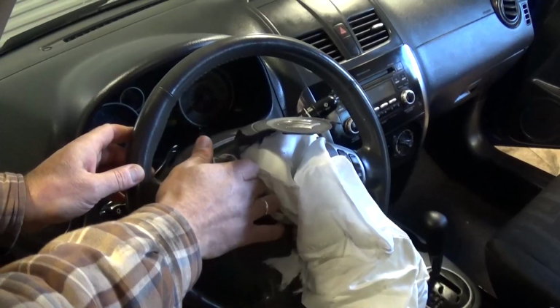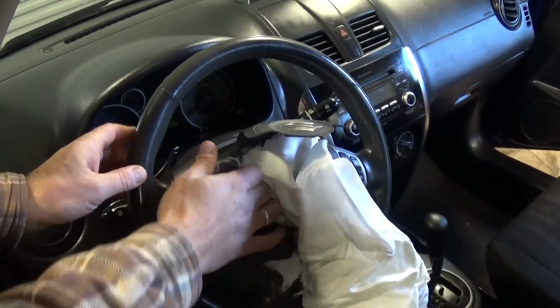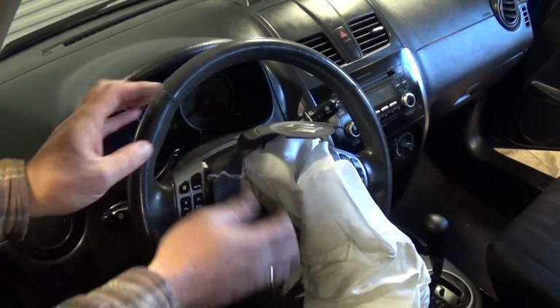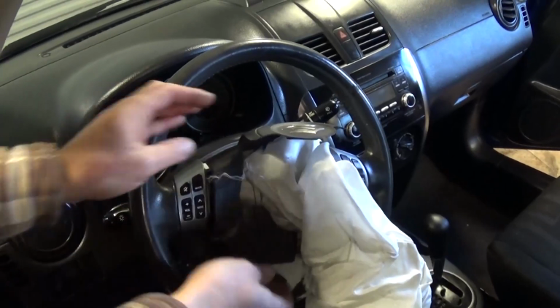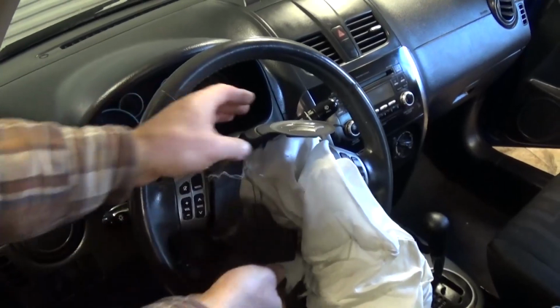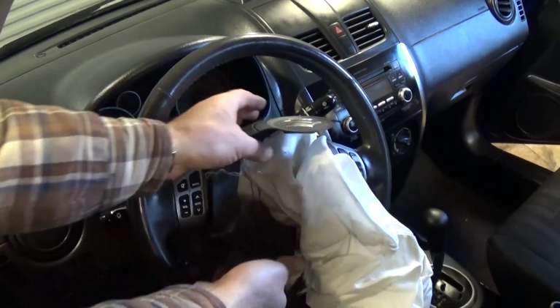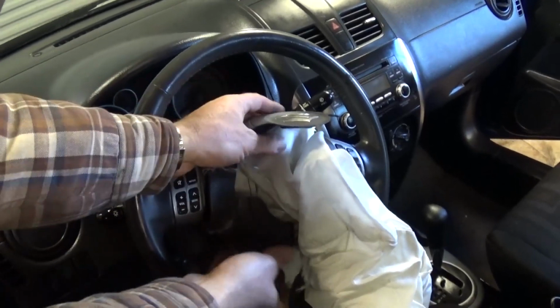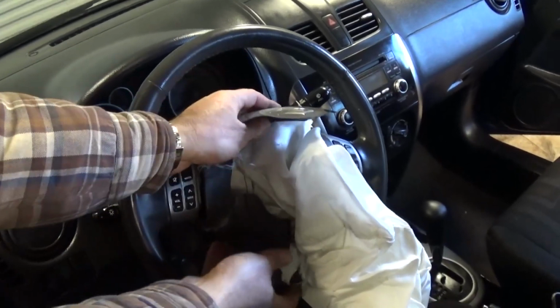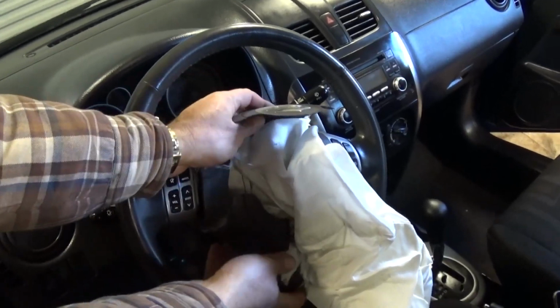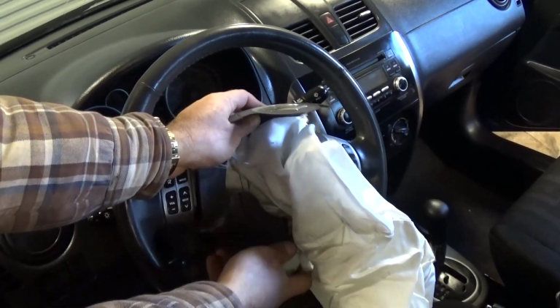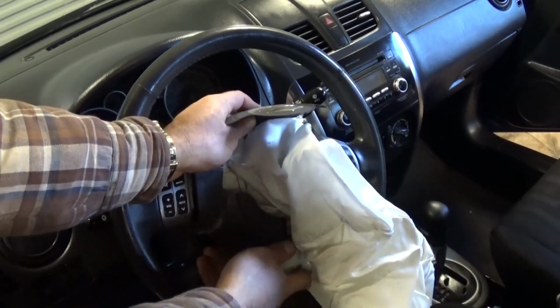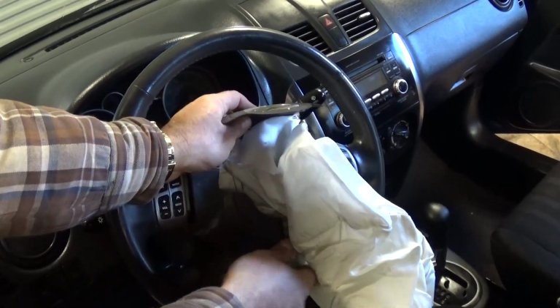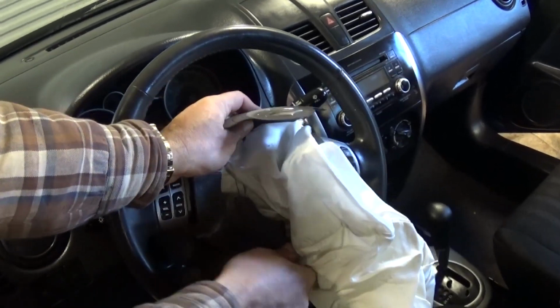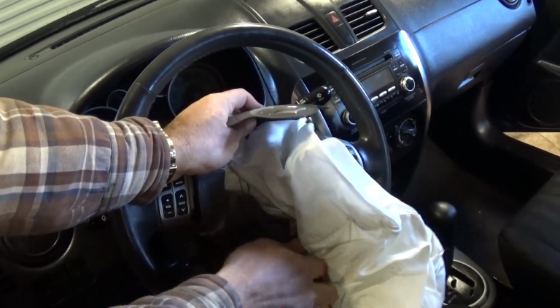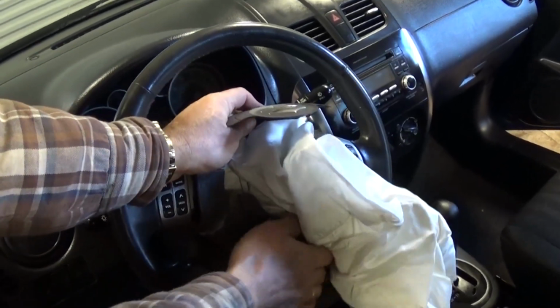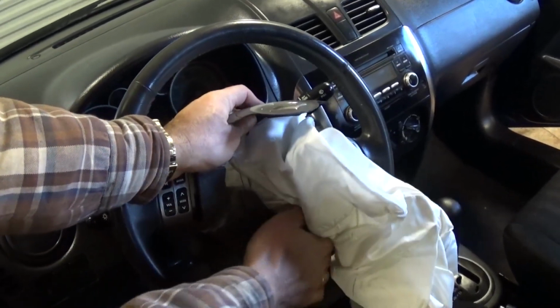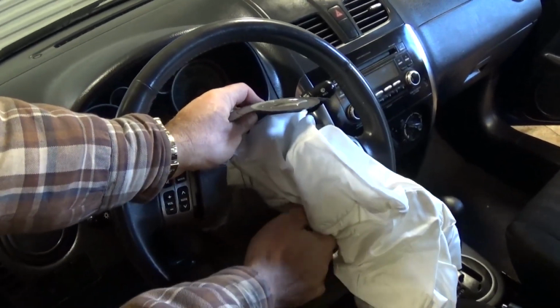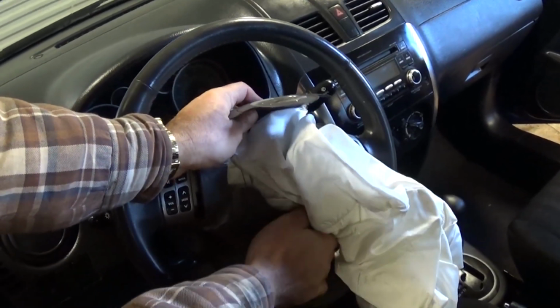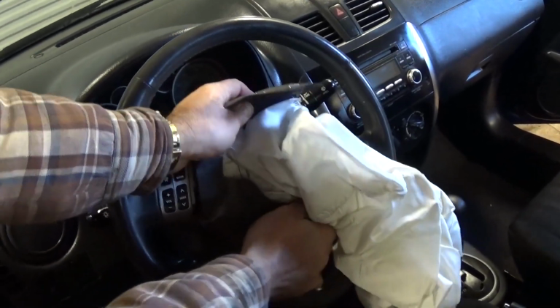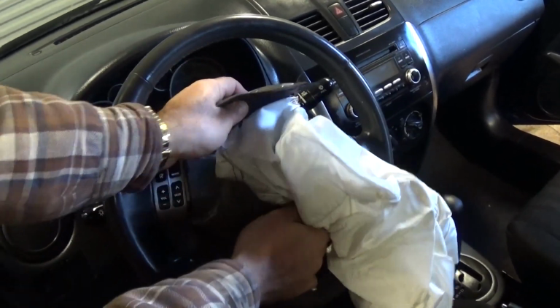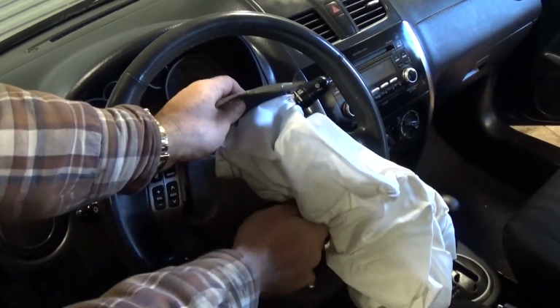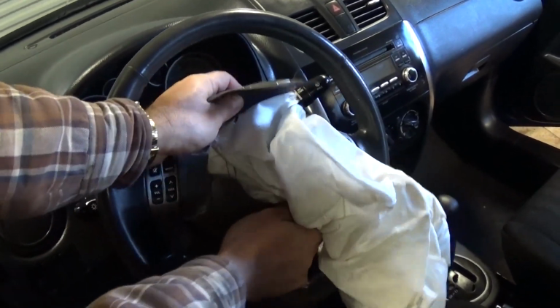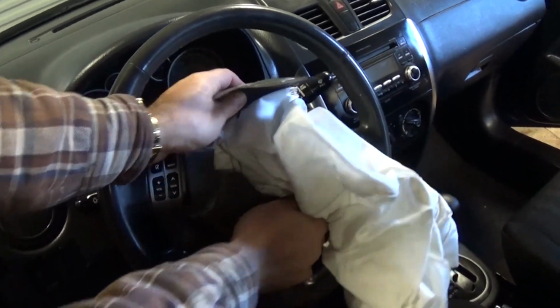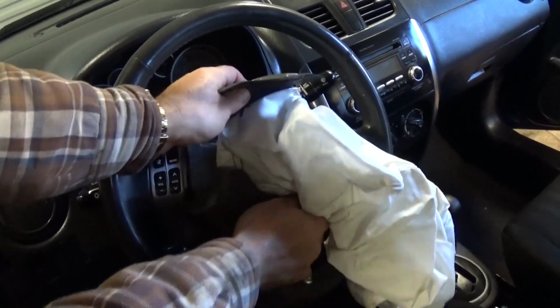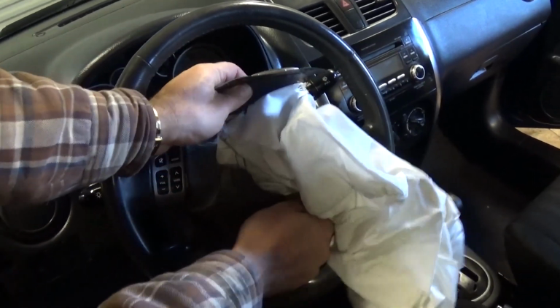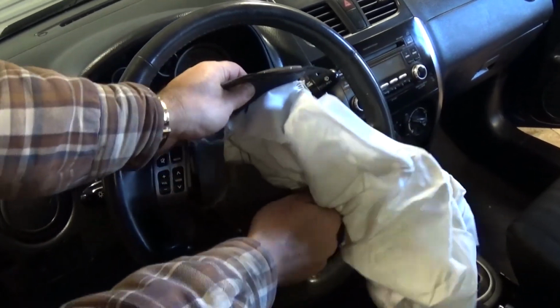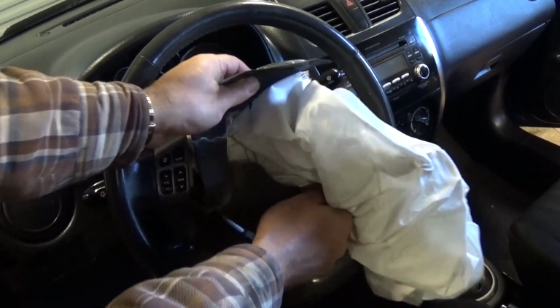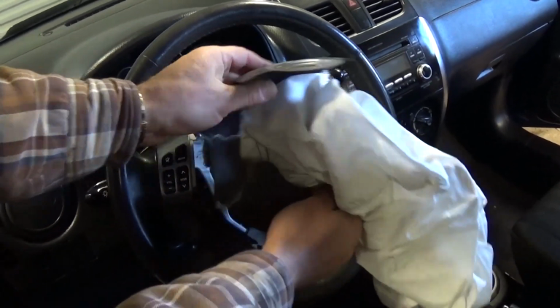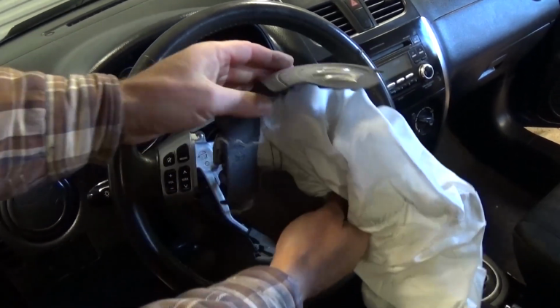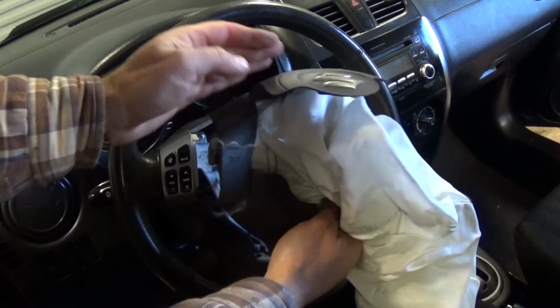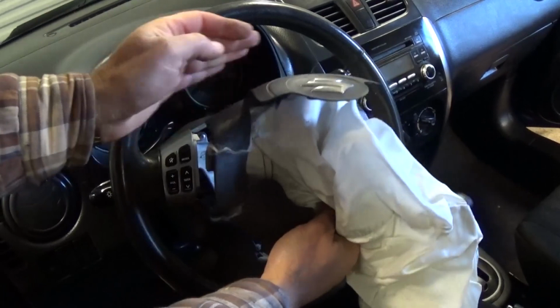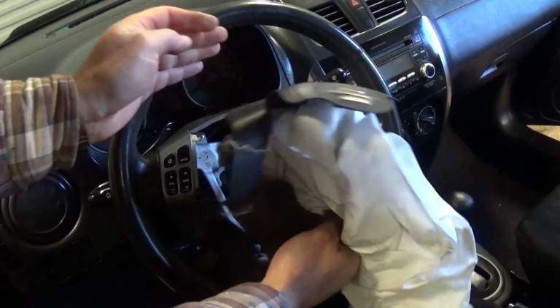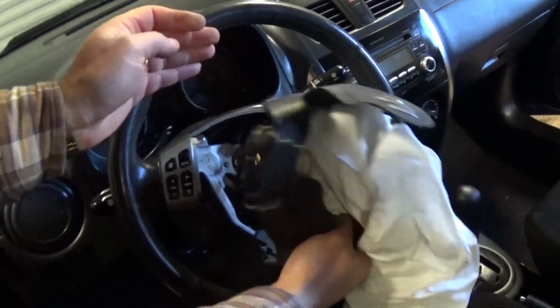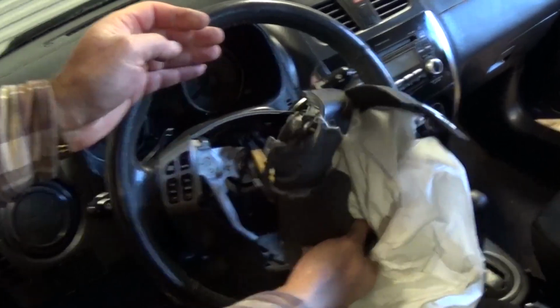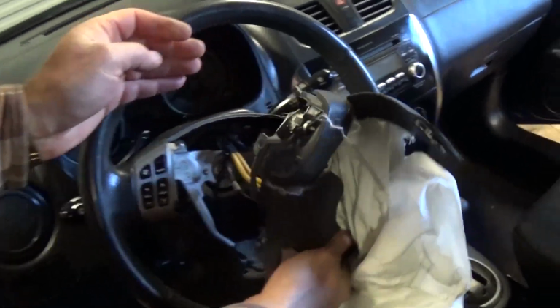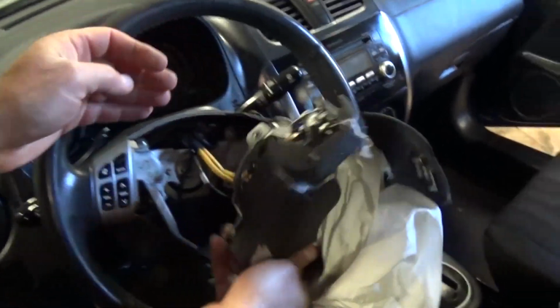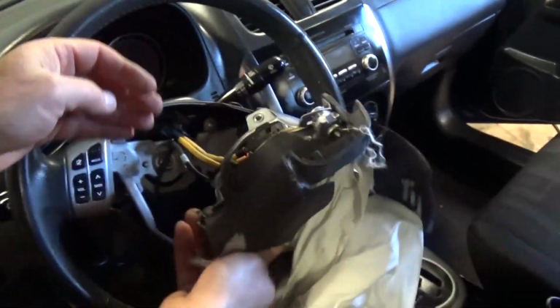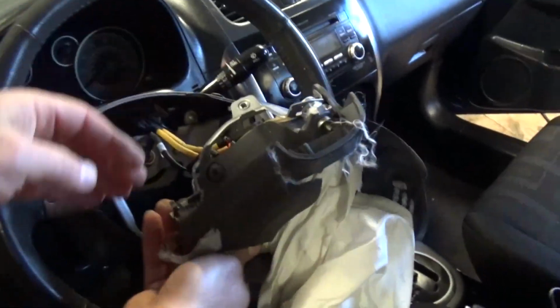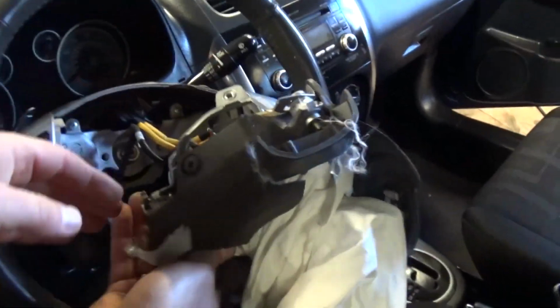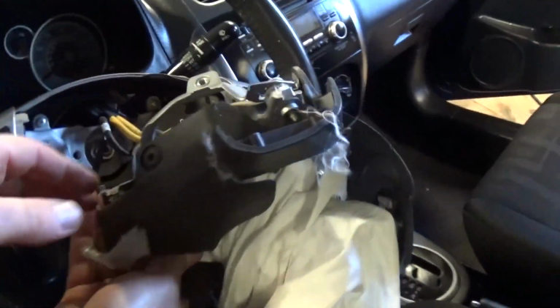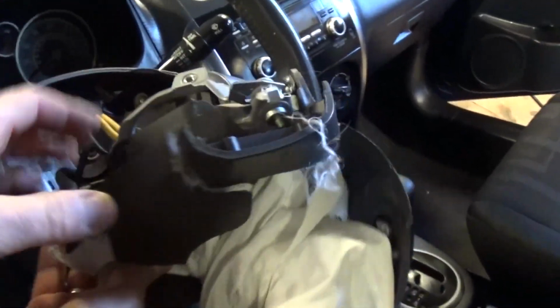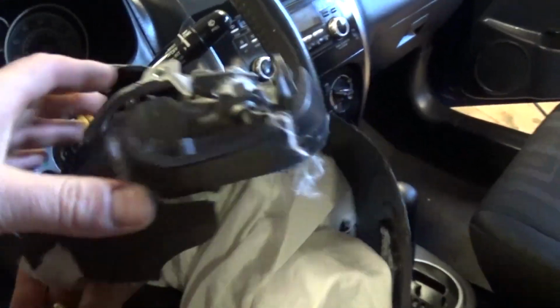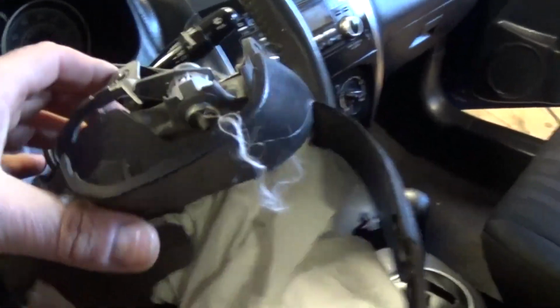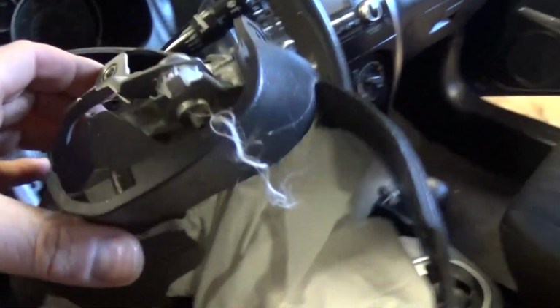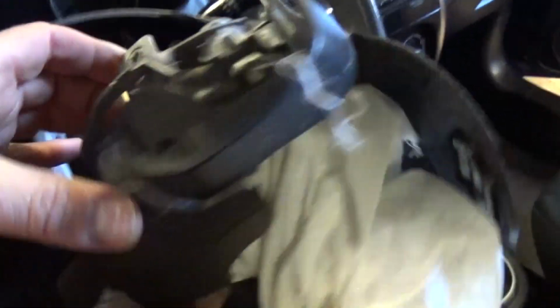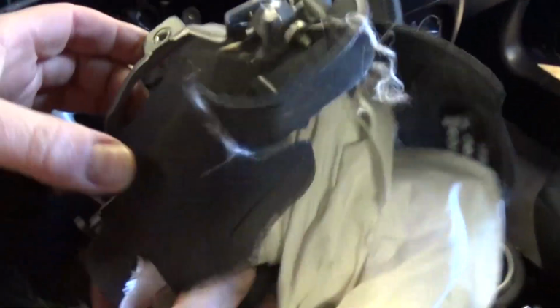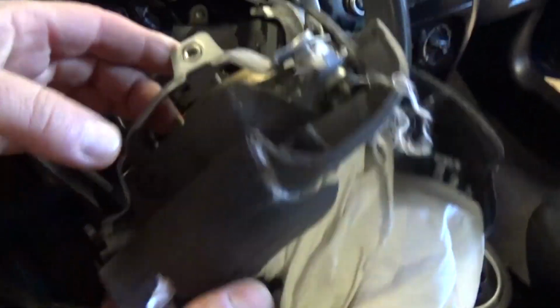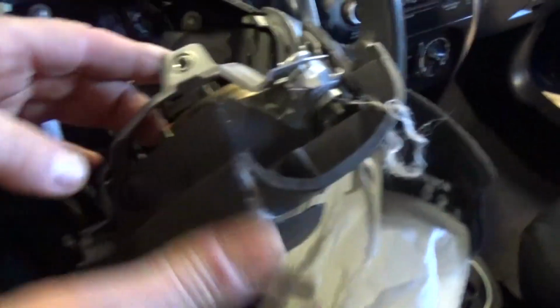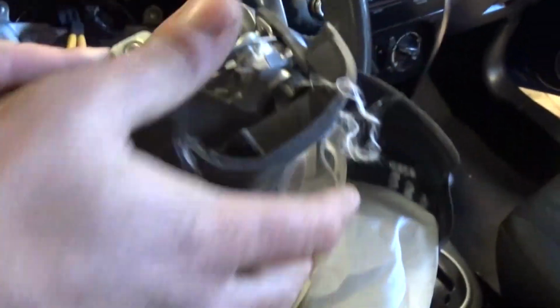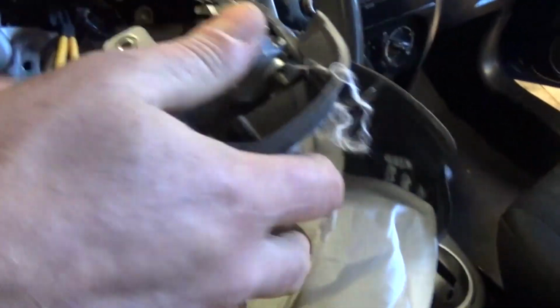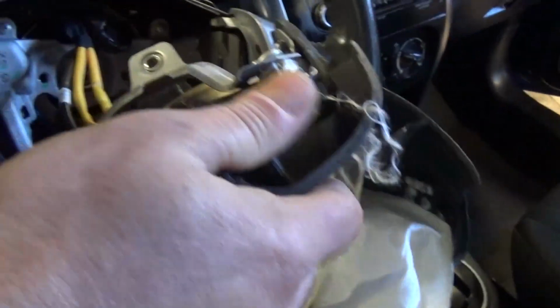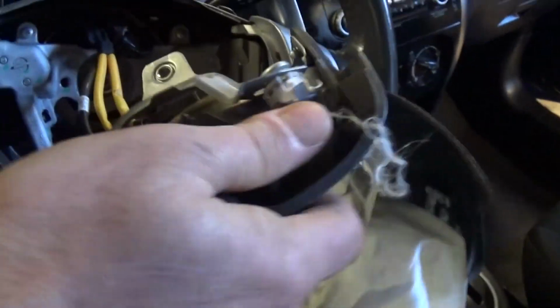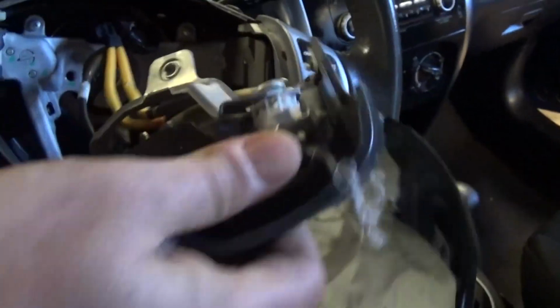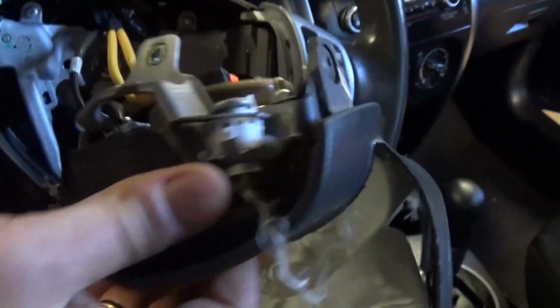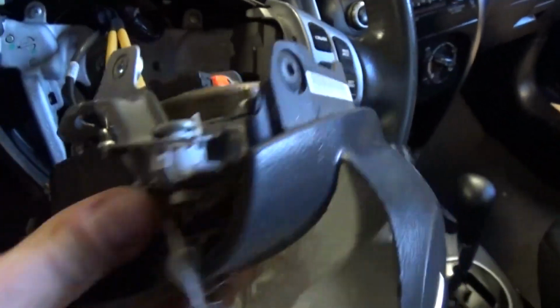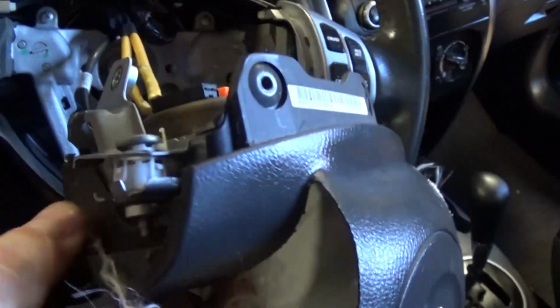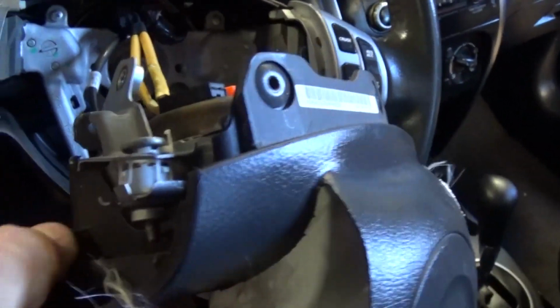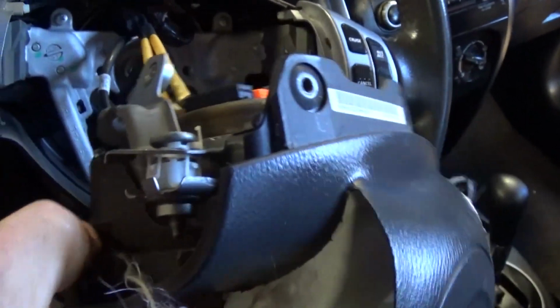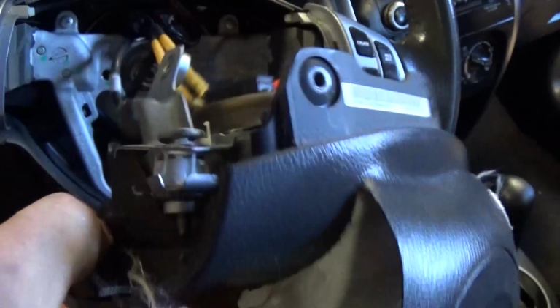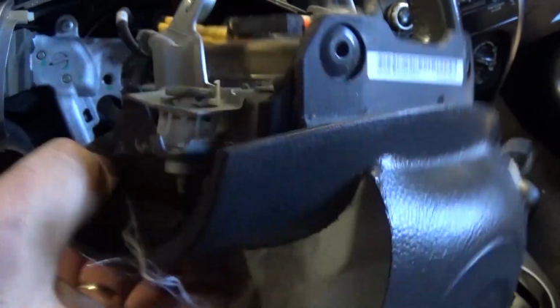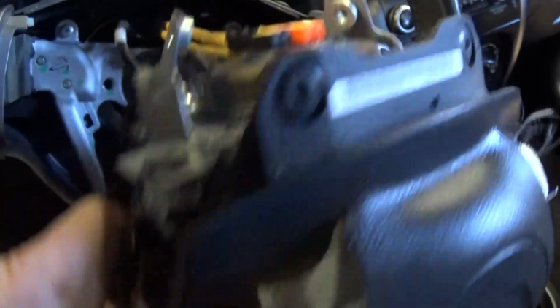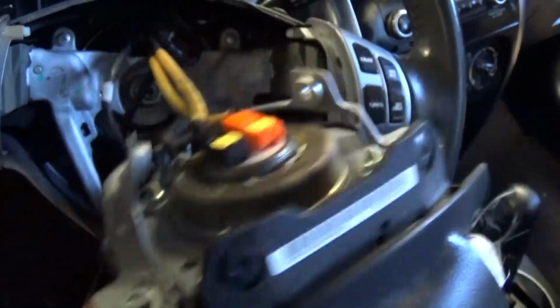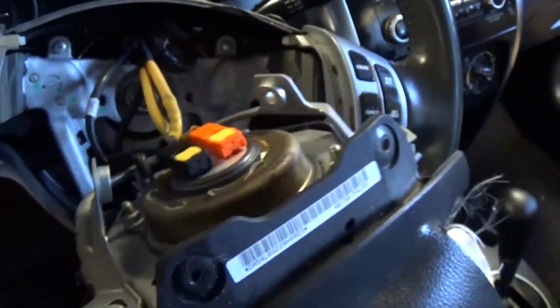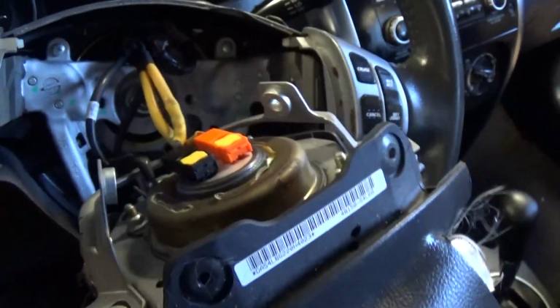We got them loose. Now grab the airbag — it has two clips holding it right there. Now we need to remove the wires.